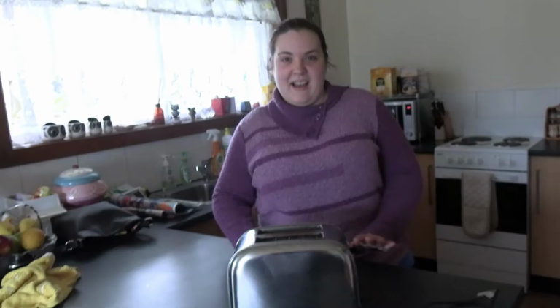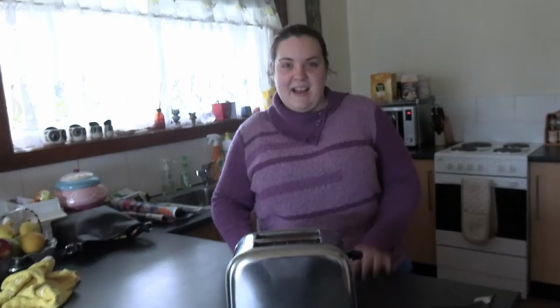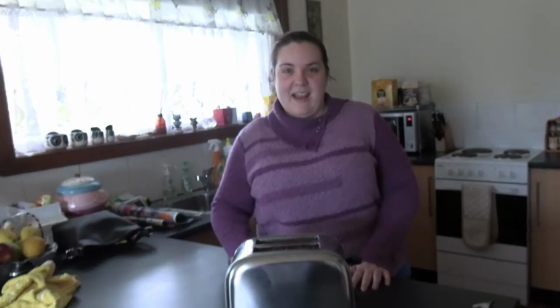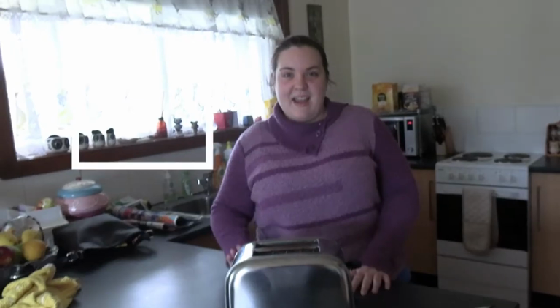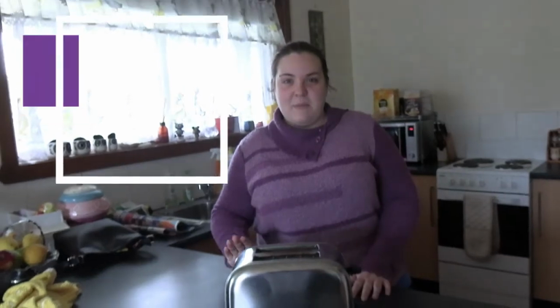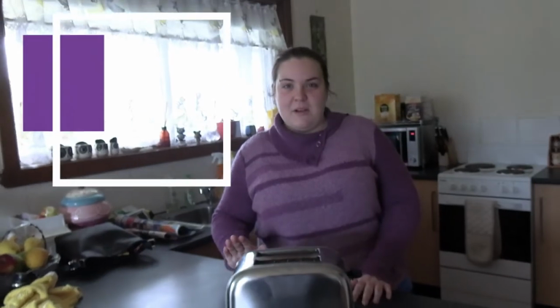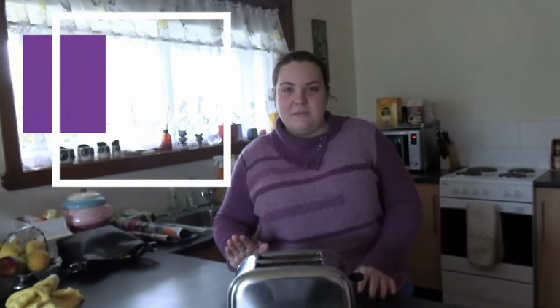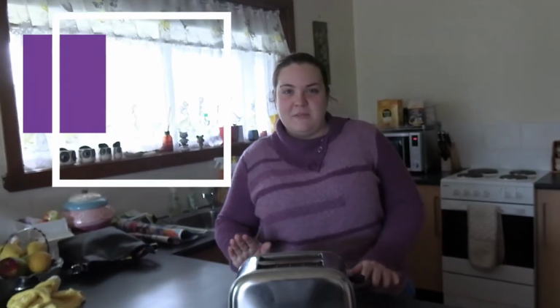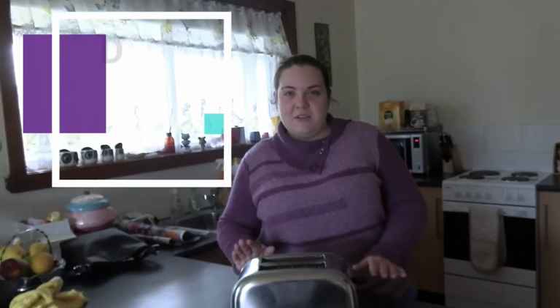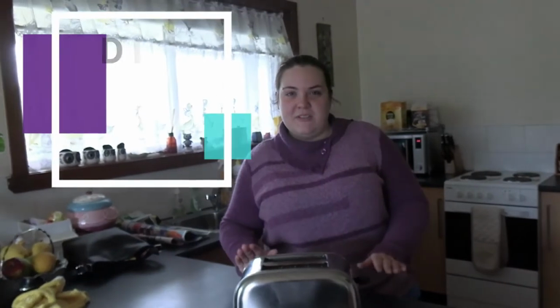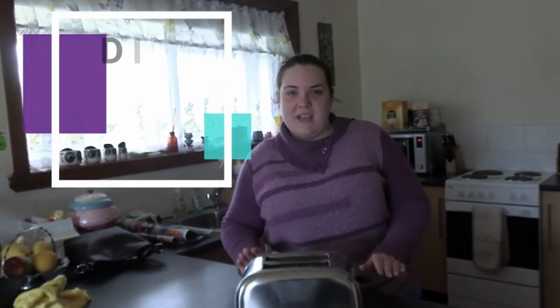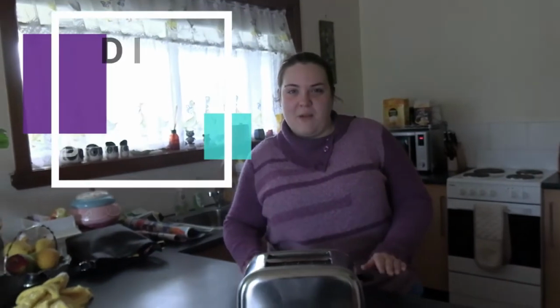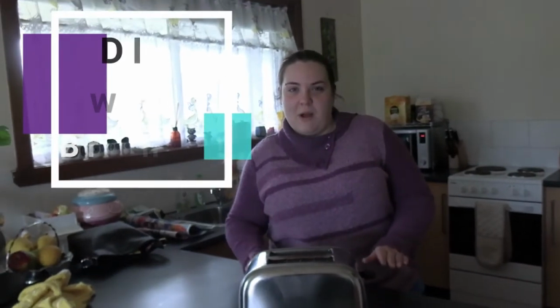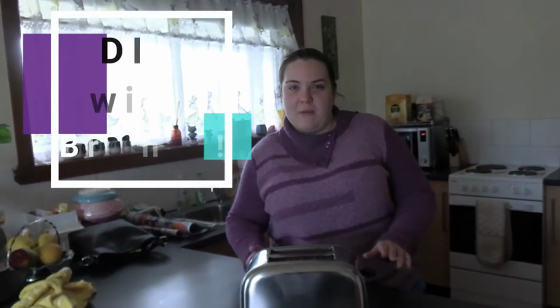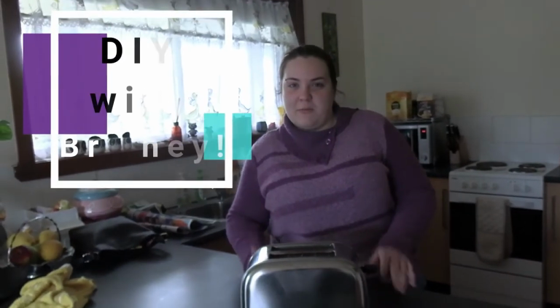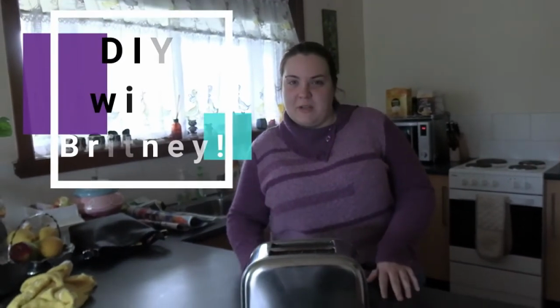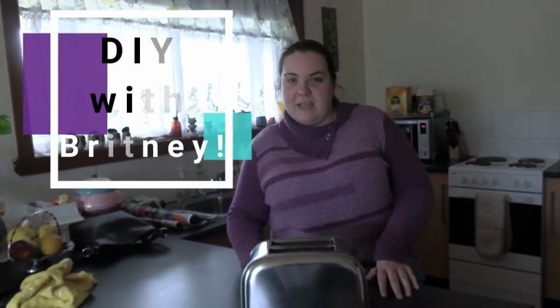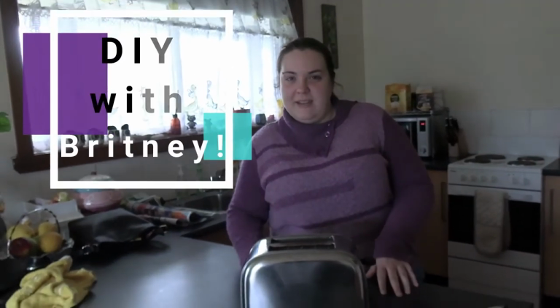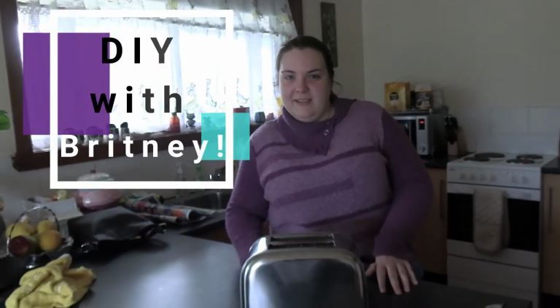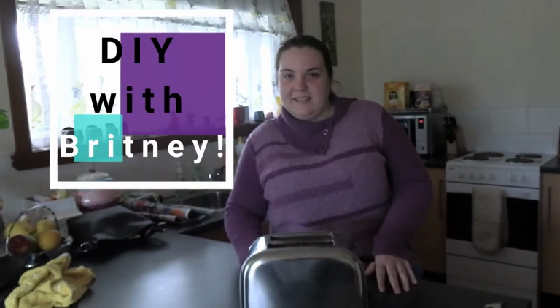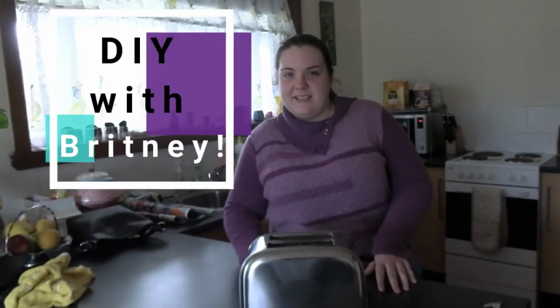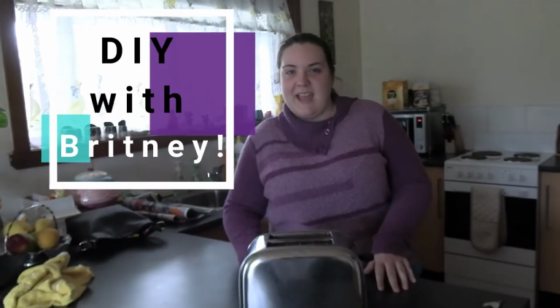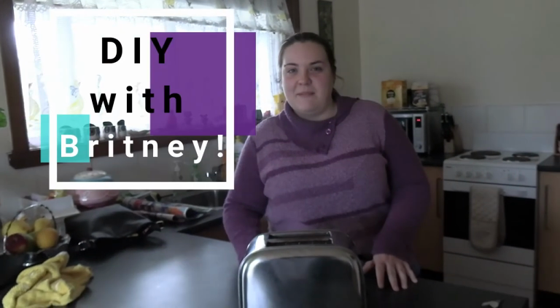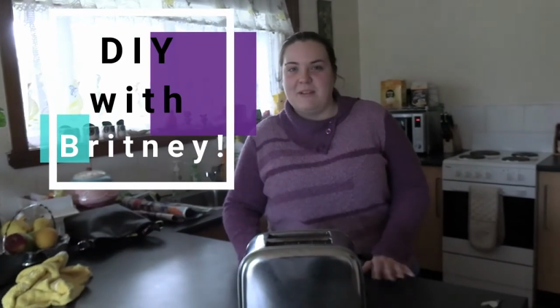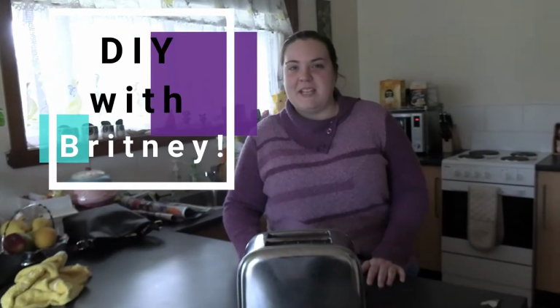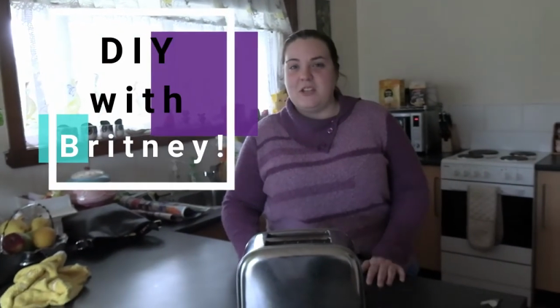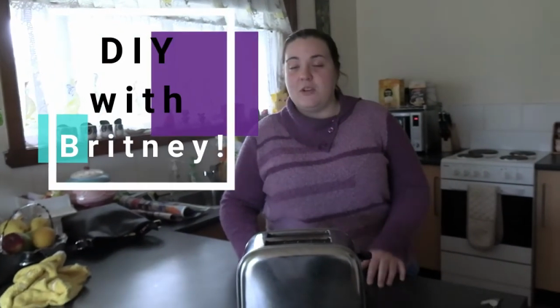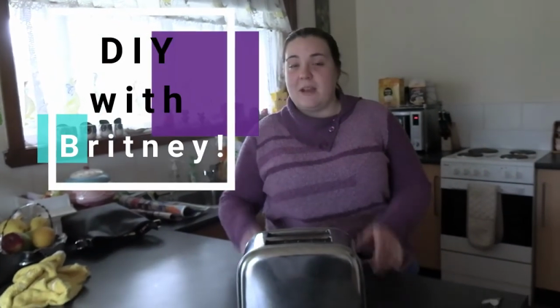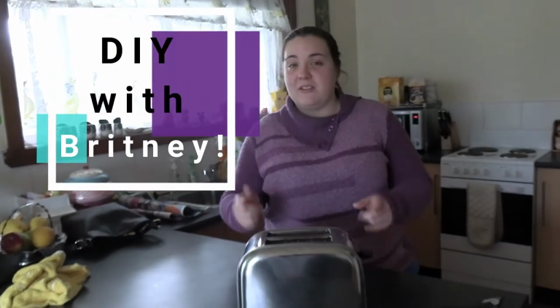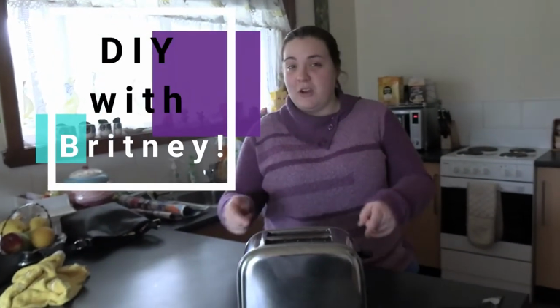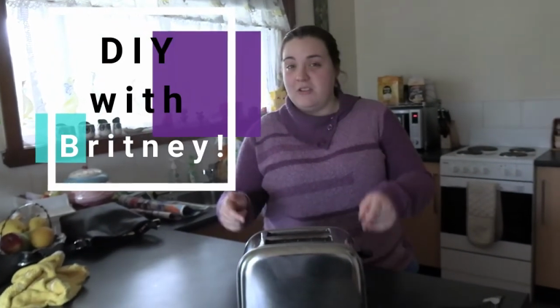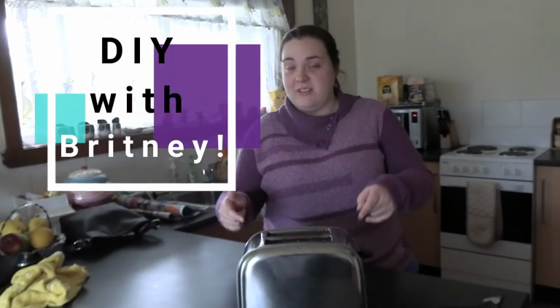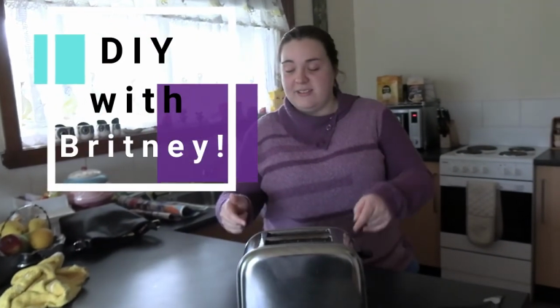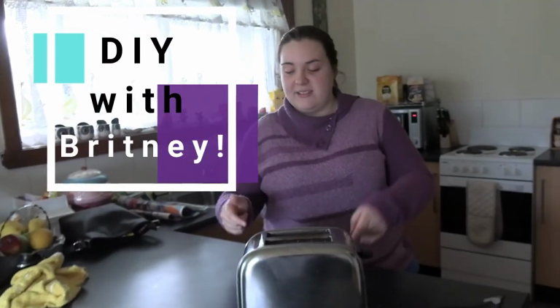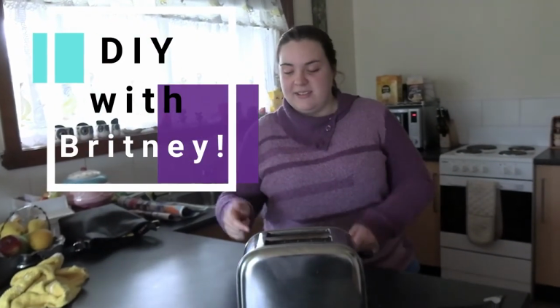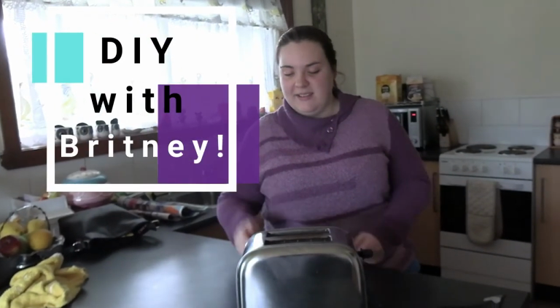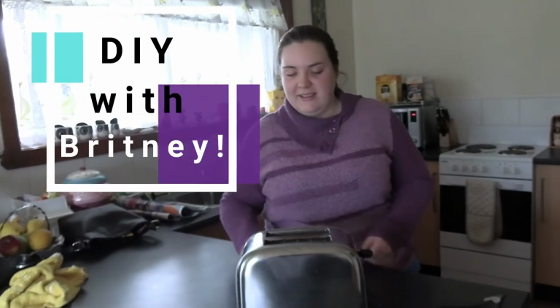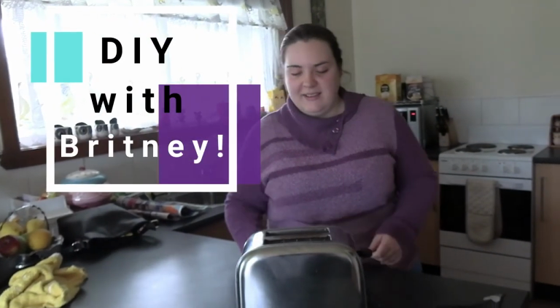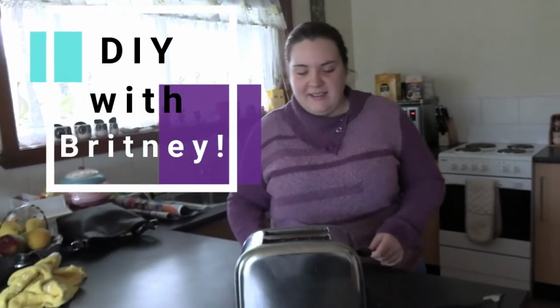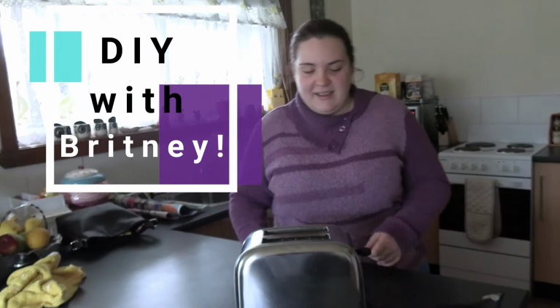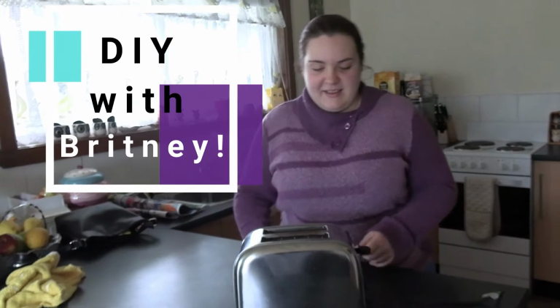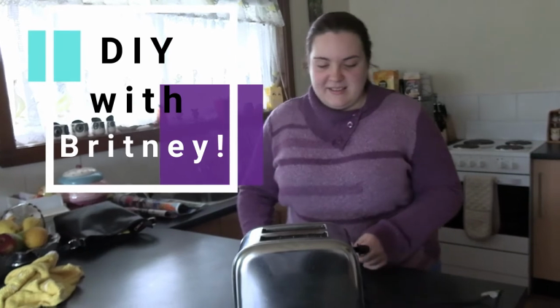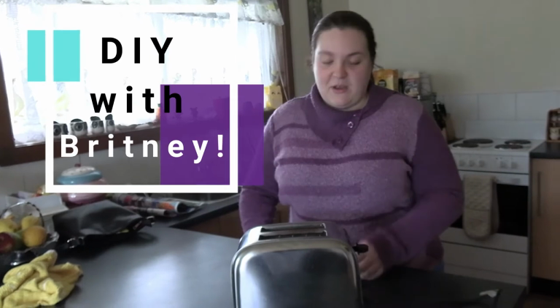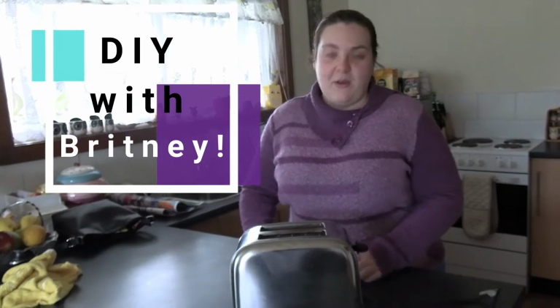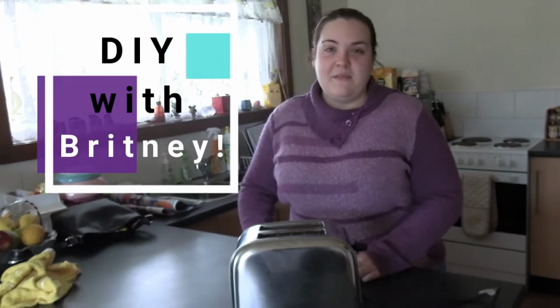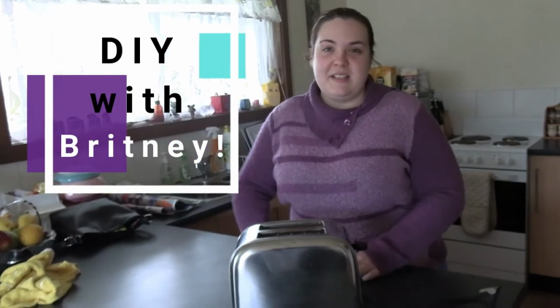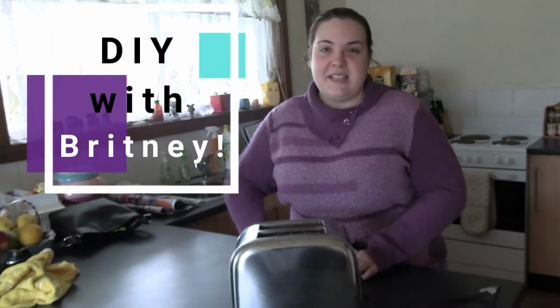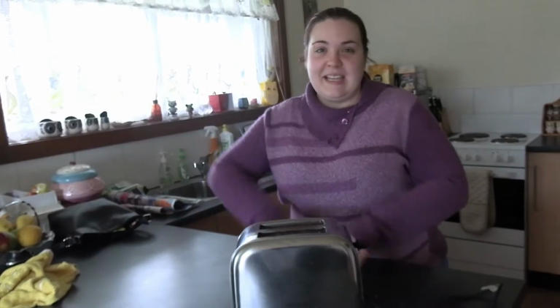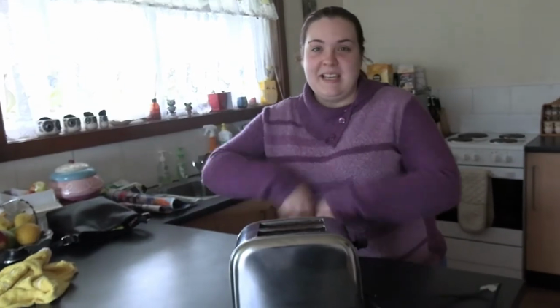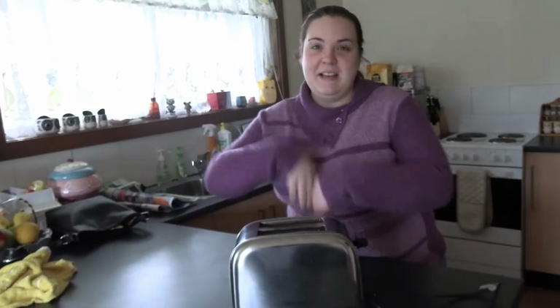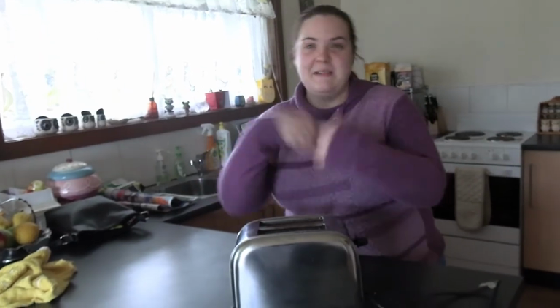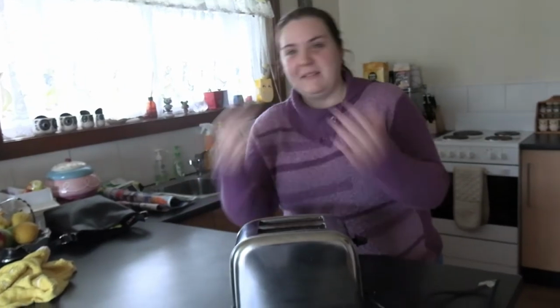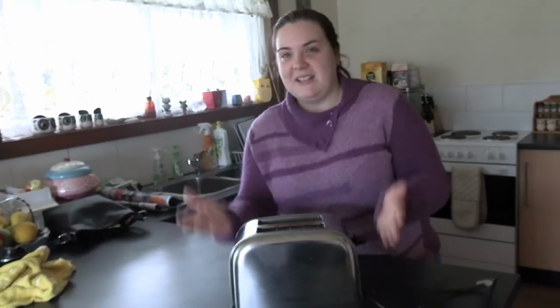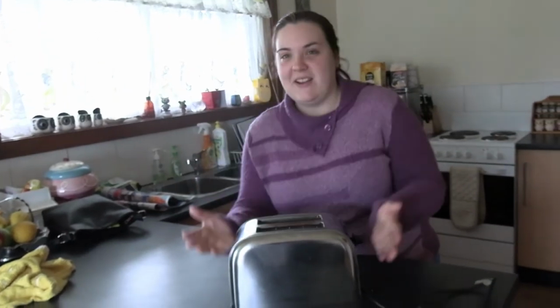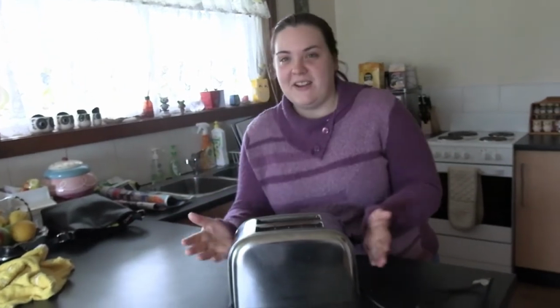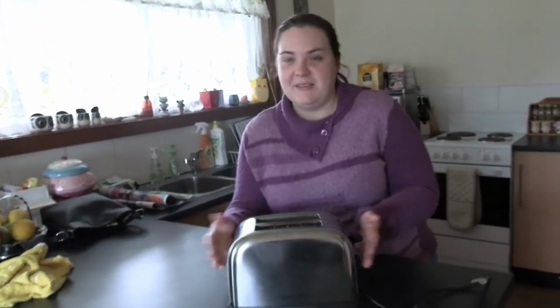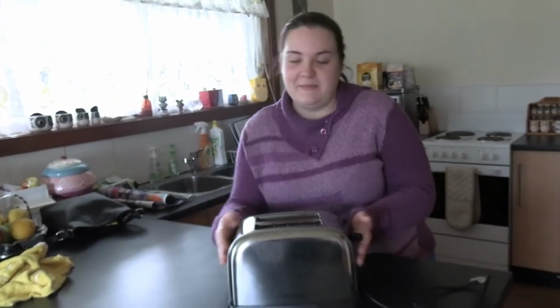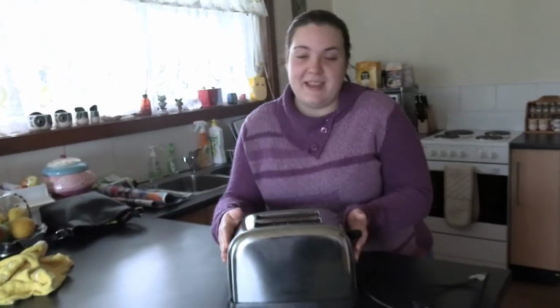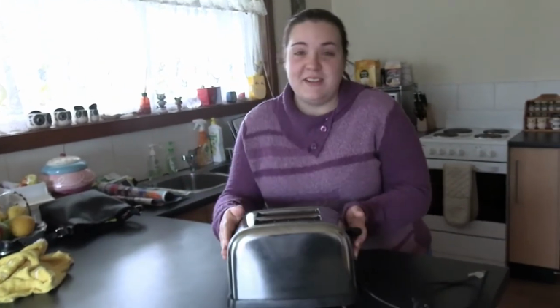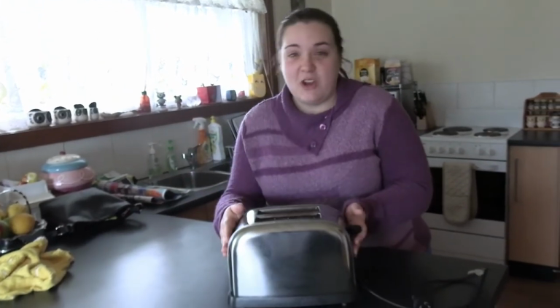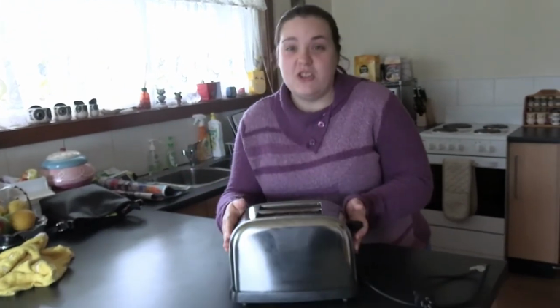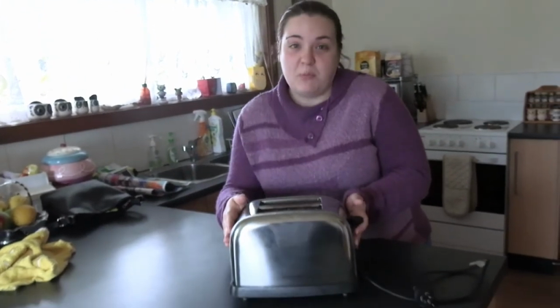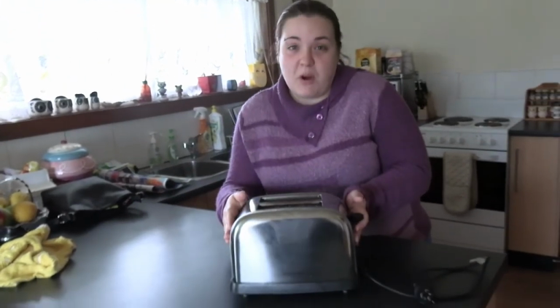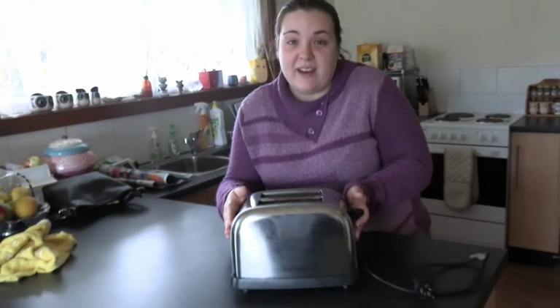Hi, welcome to DIY with Brittany. Today I'm going to teach you about toasters. So obviously, you know, they toast bread,